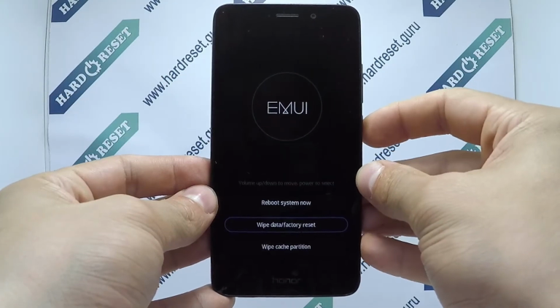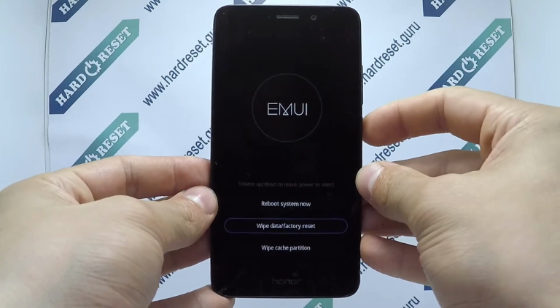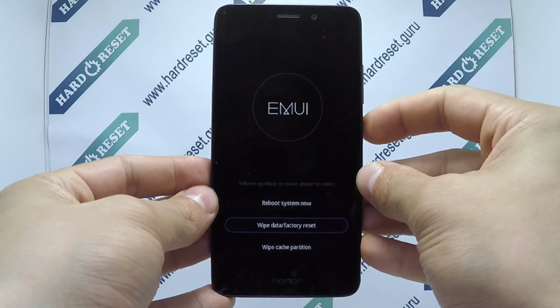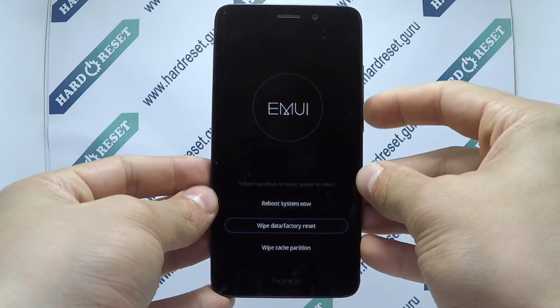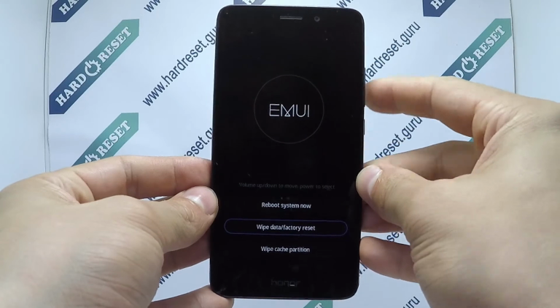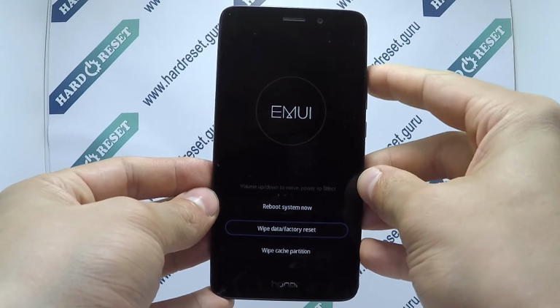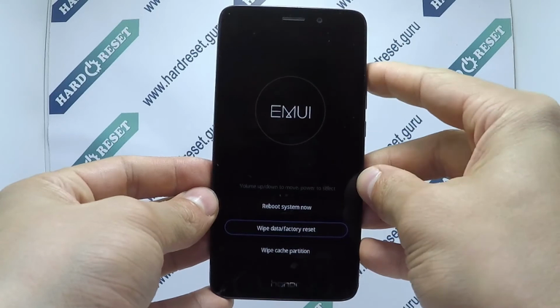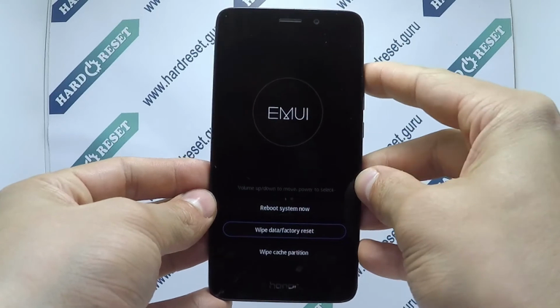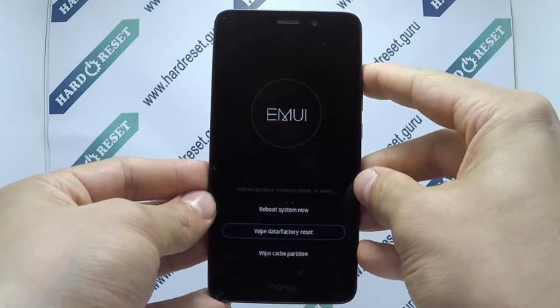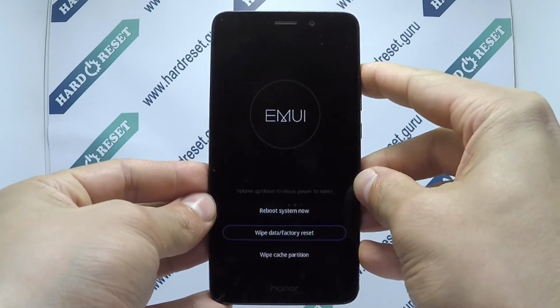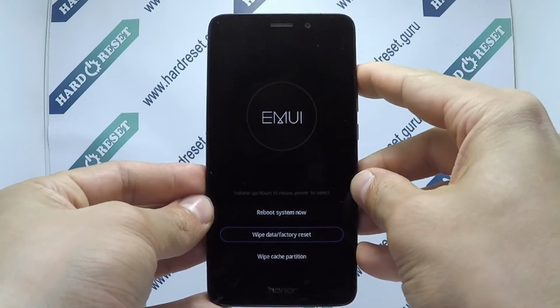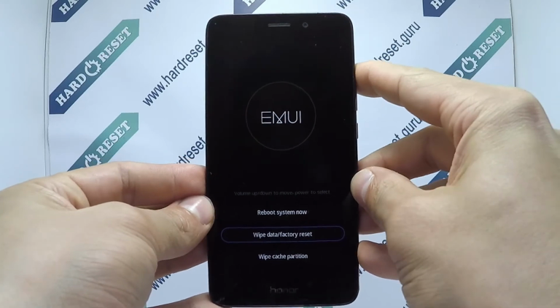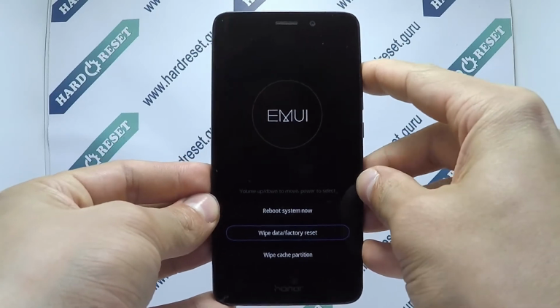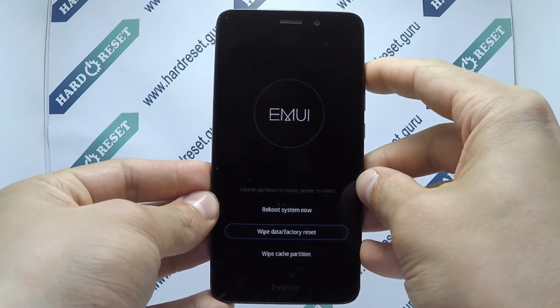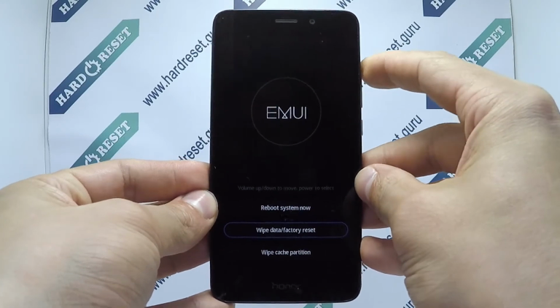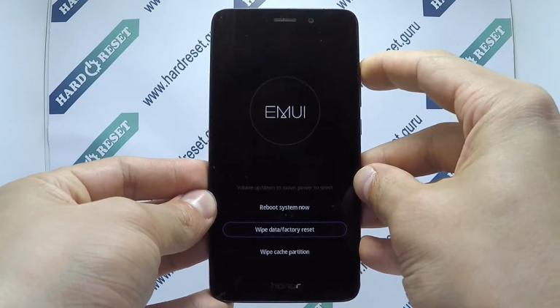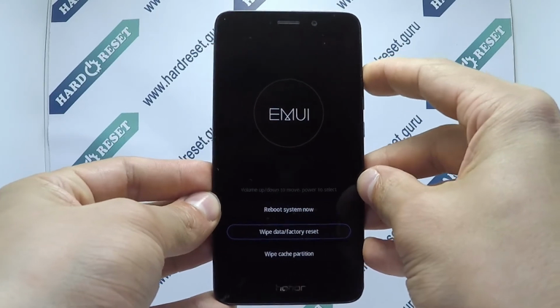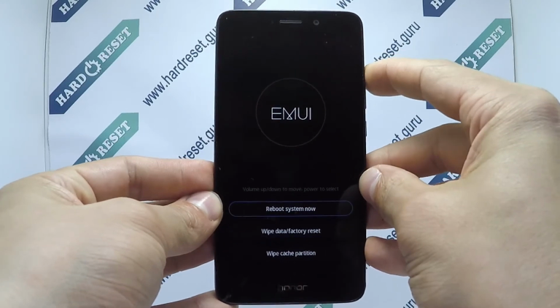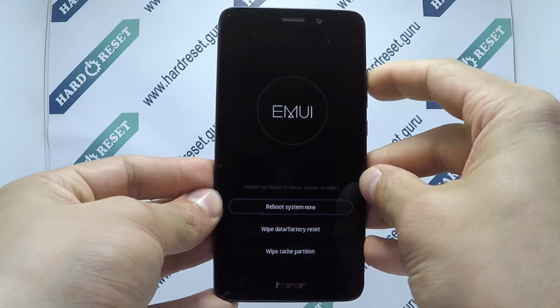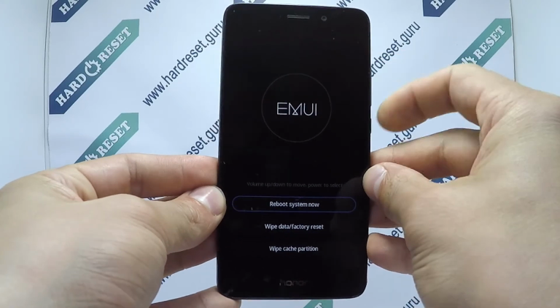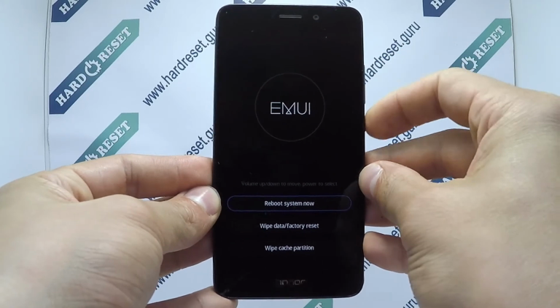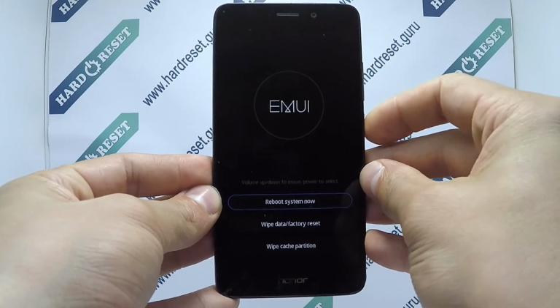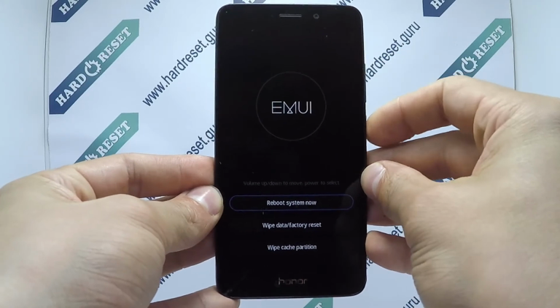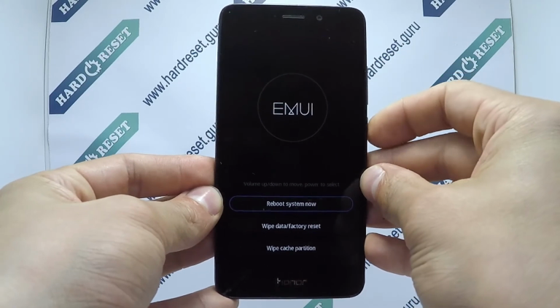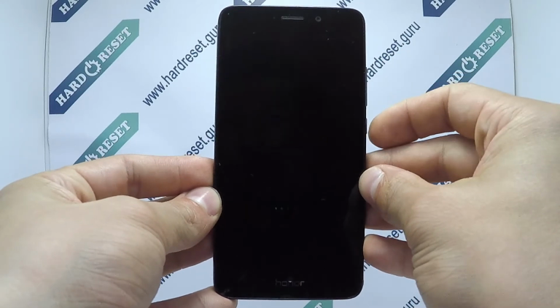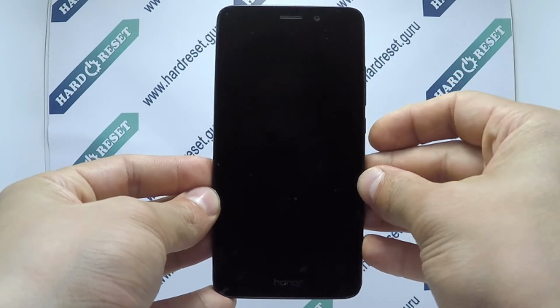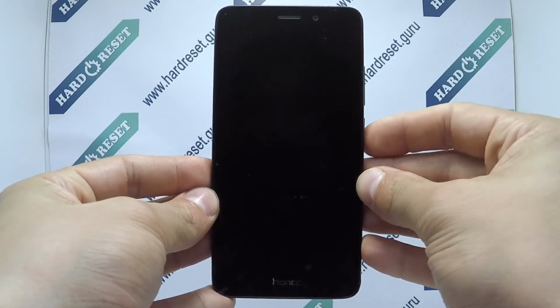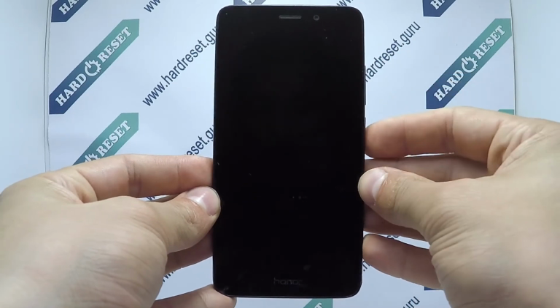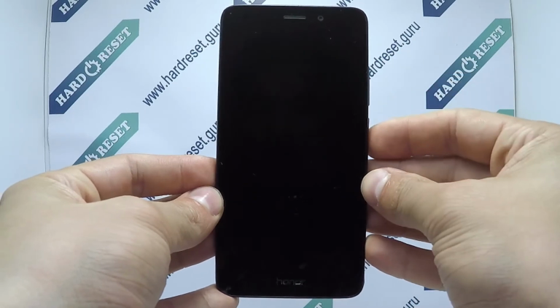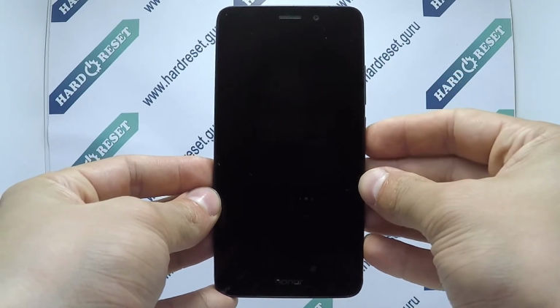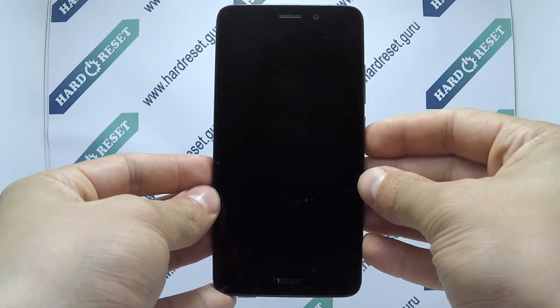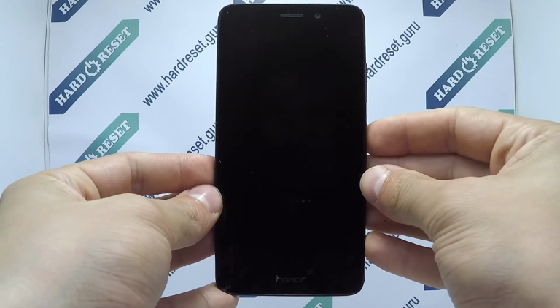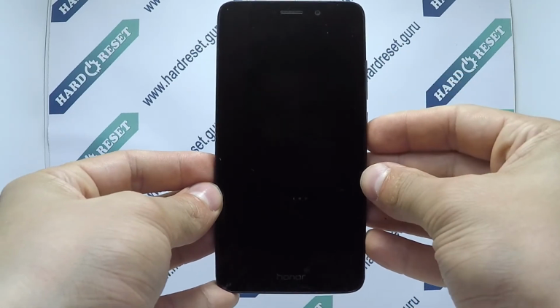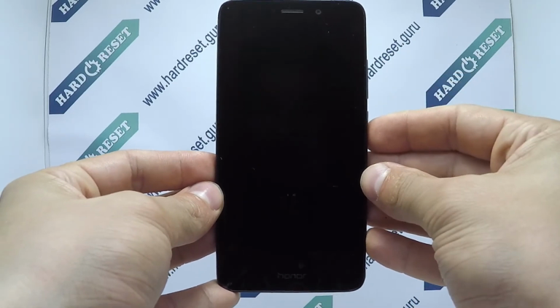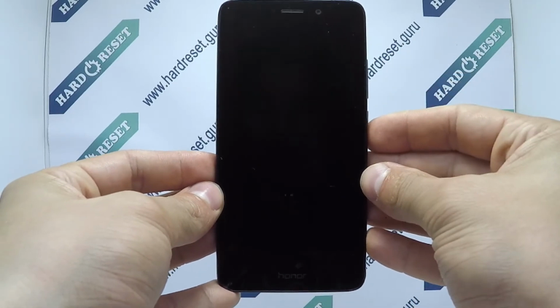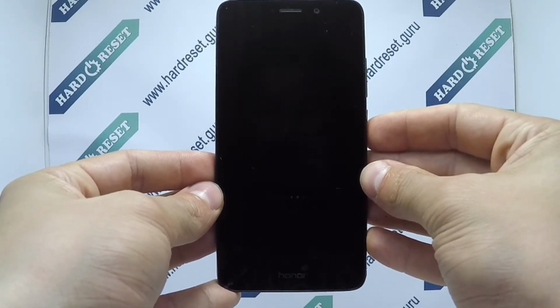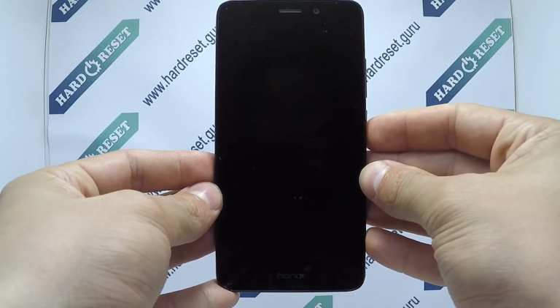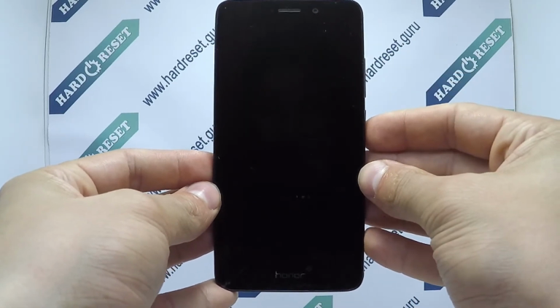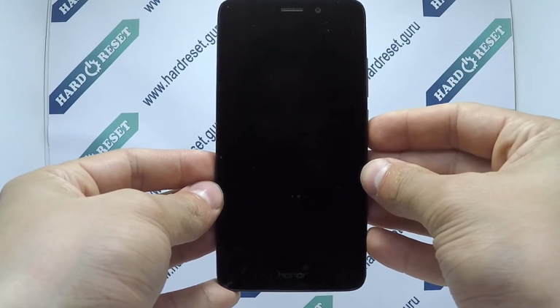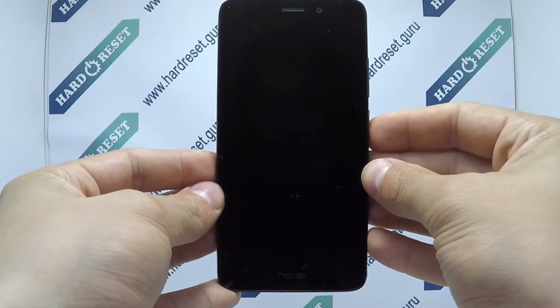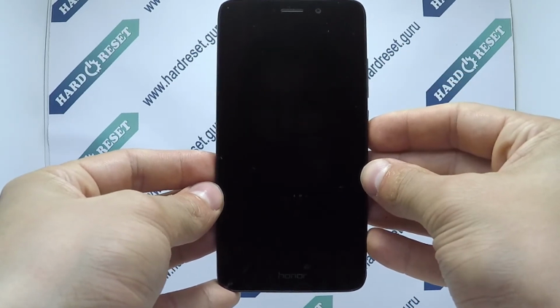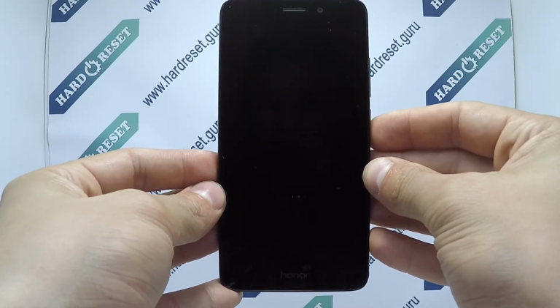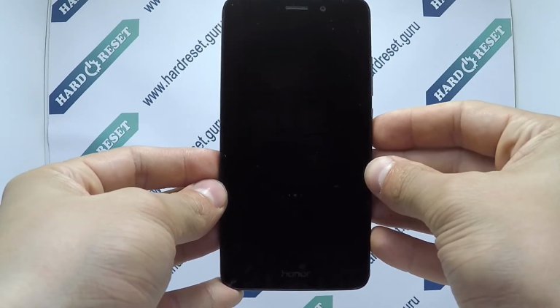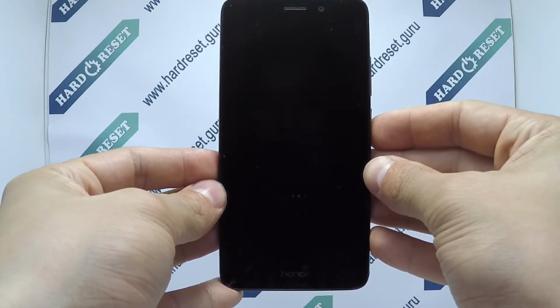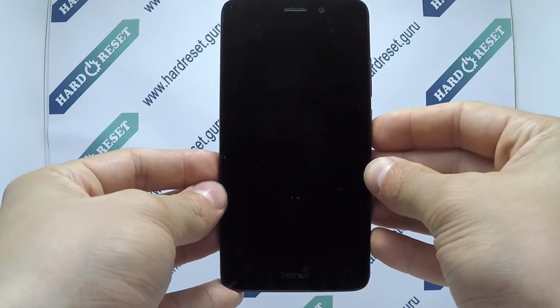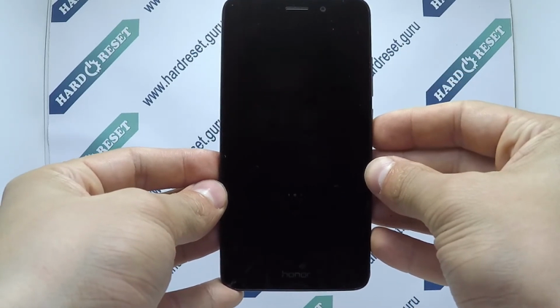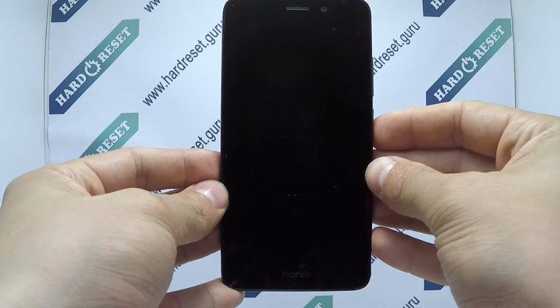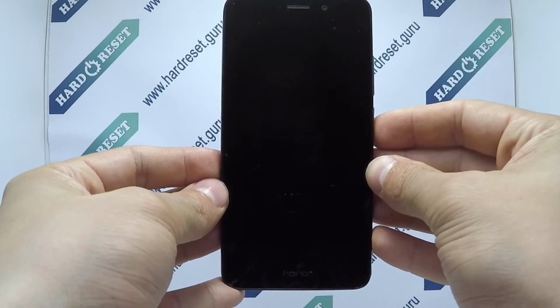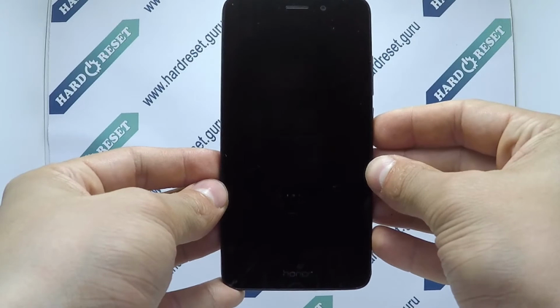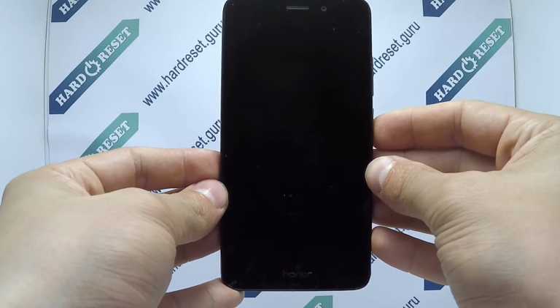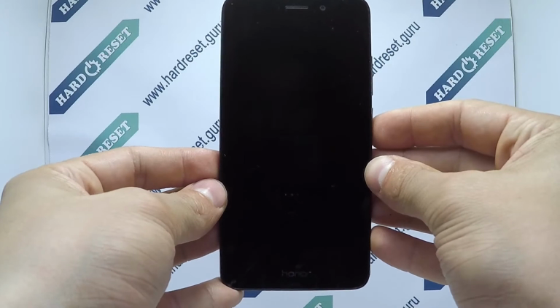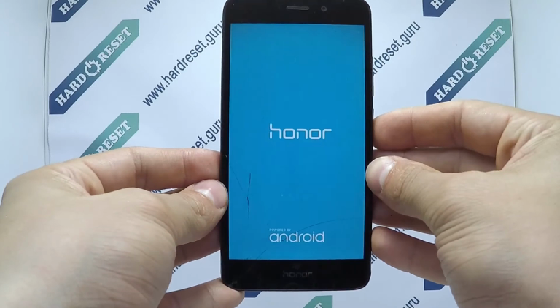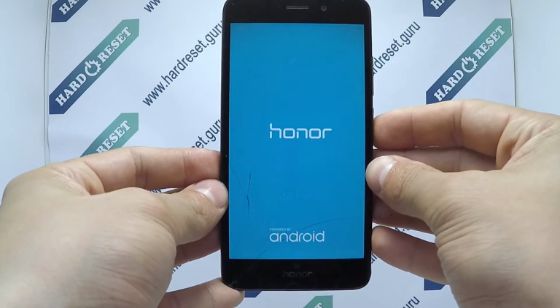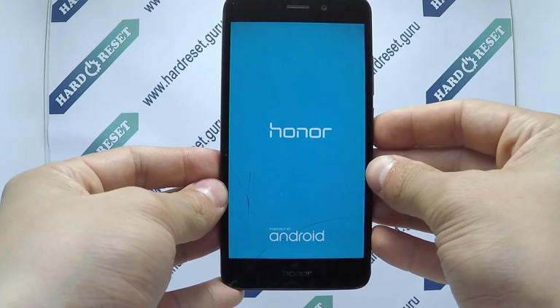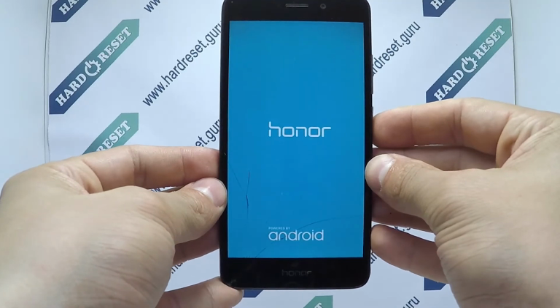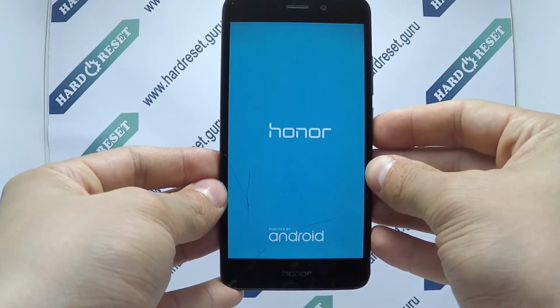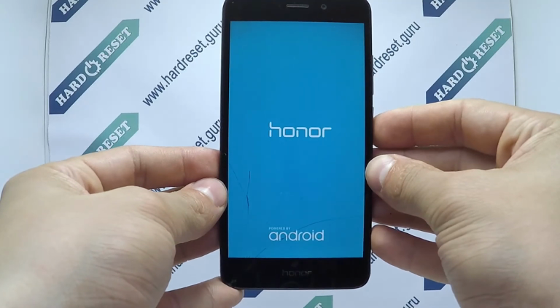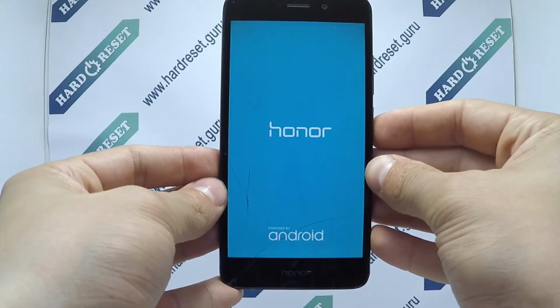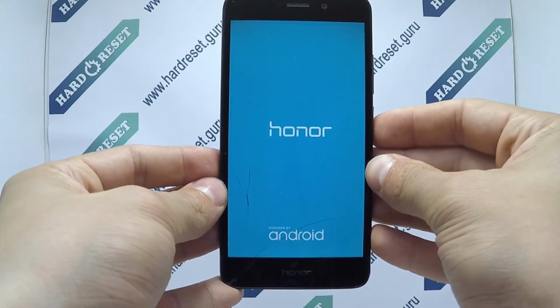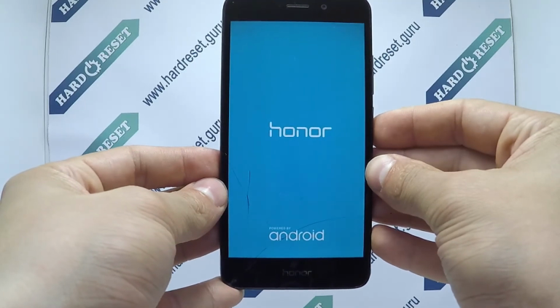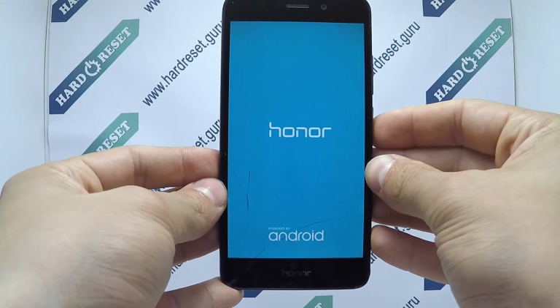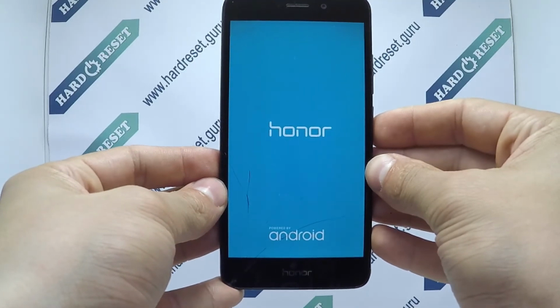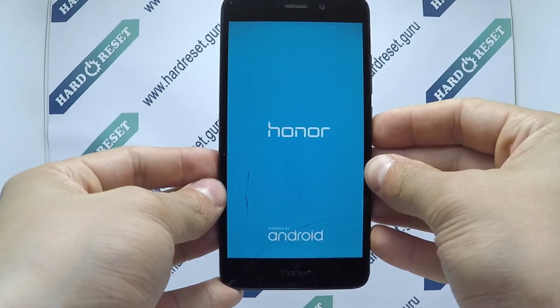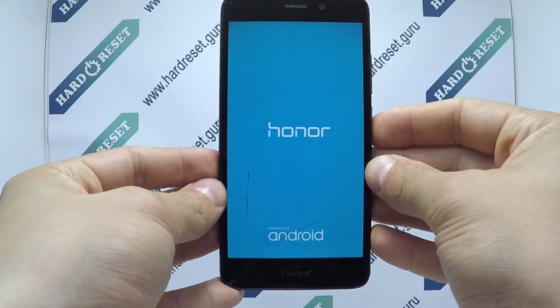Finally, choose reboot system now. Your device will now restart. Successfully, the hard reset is completed now.